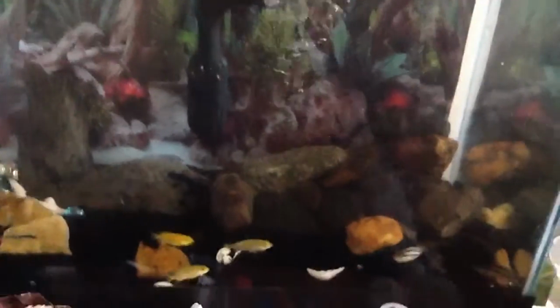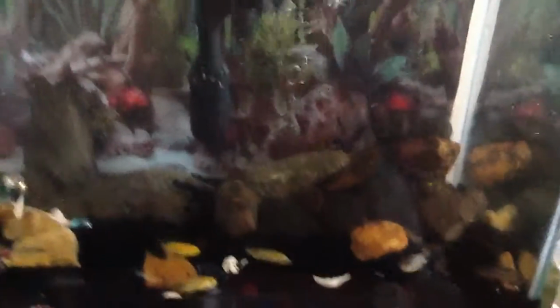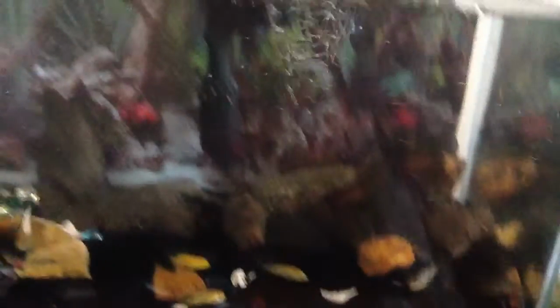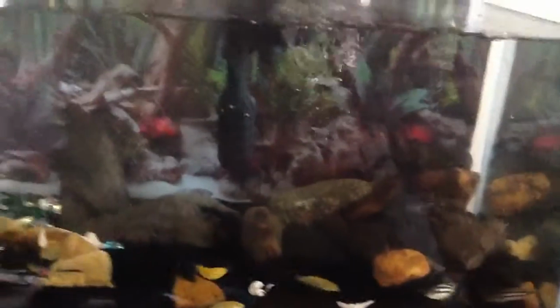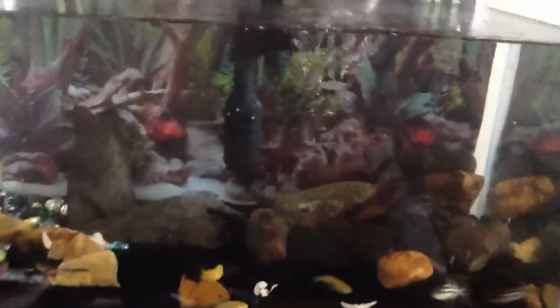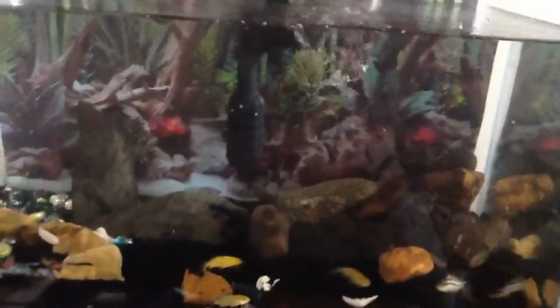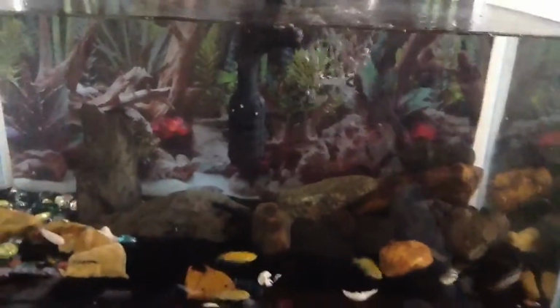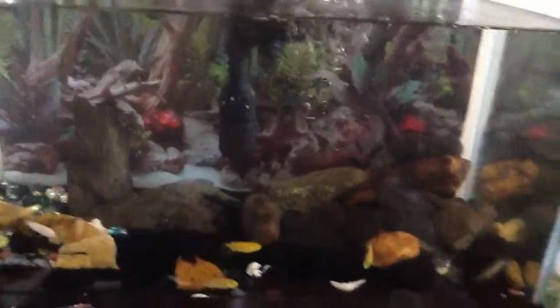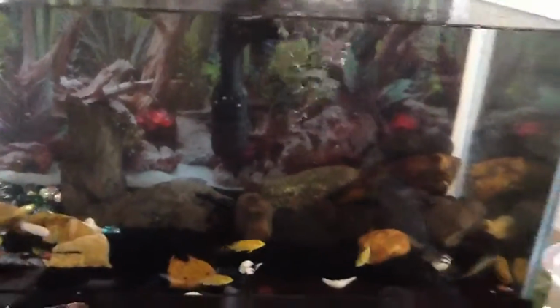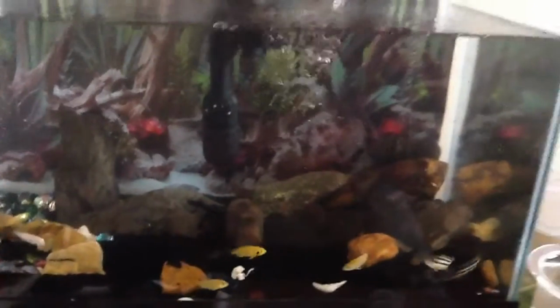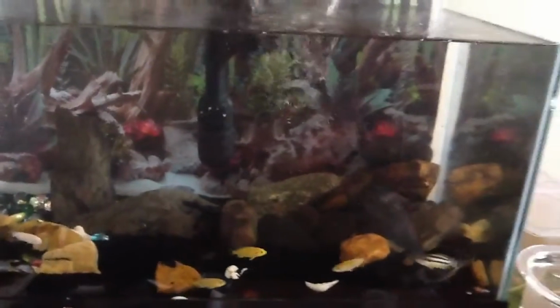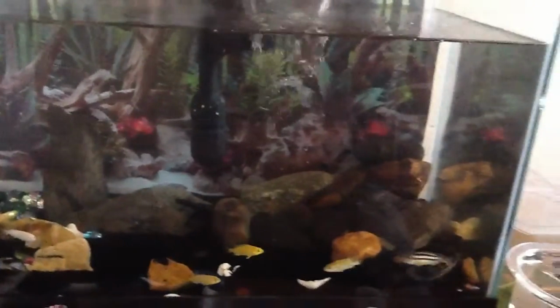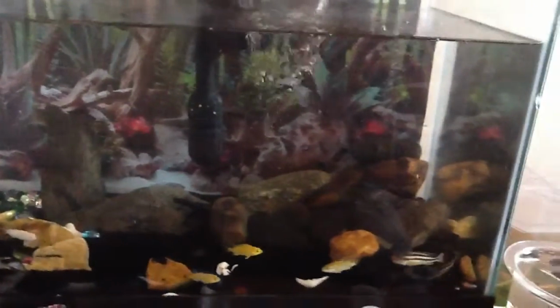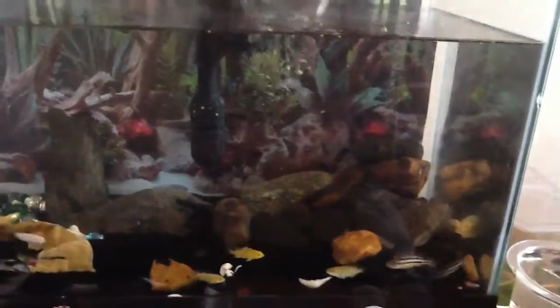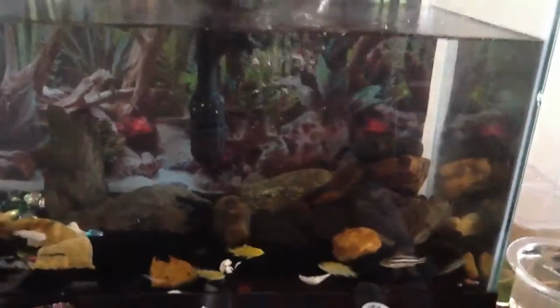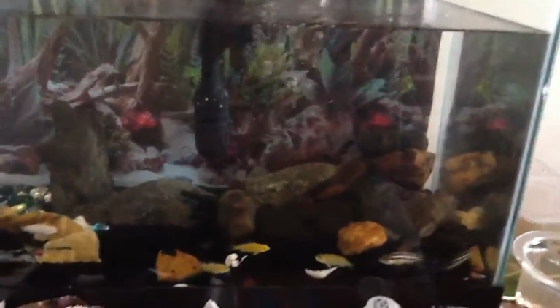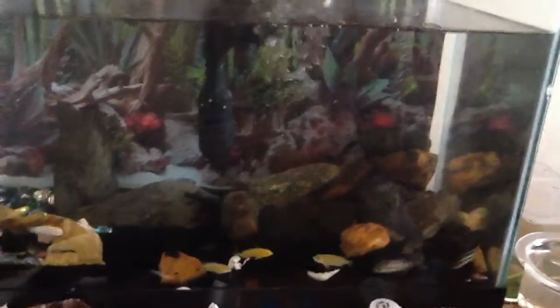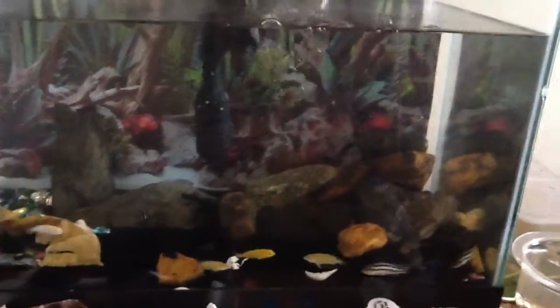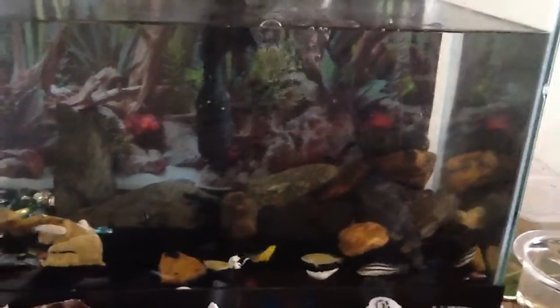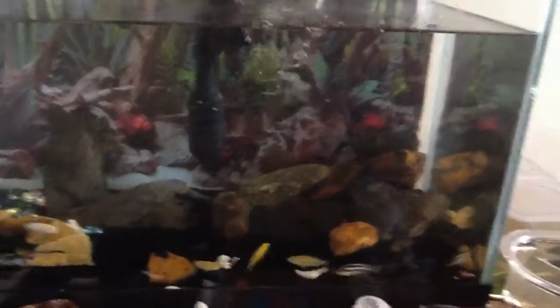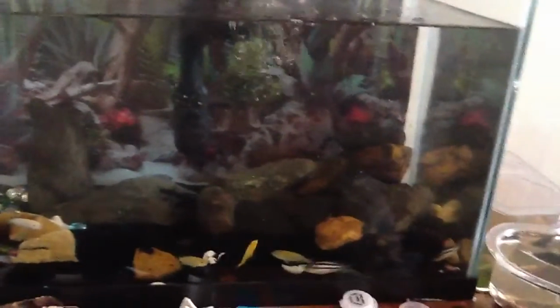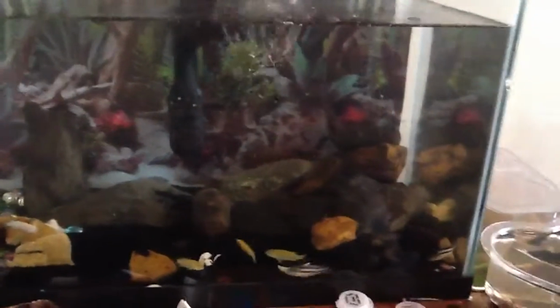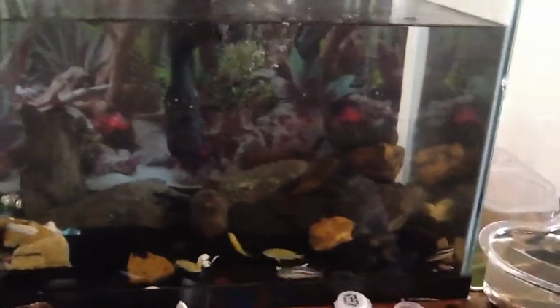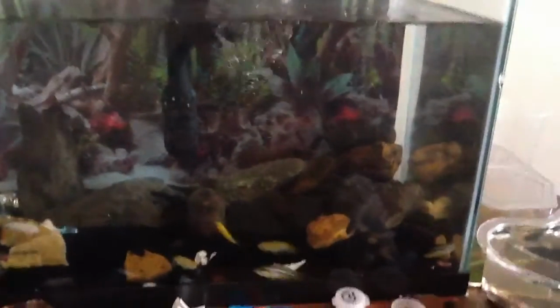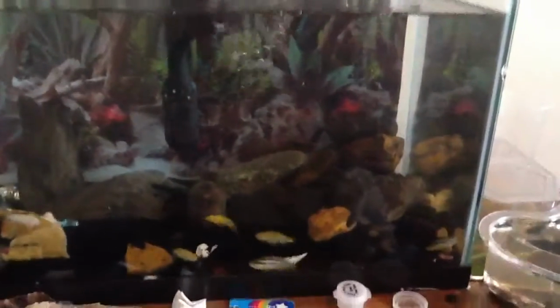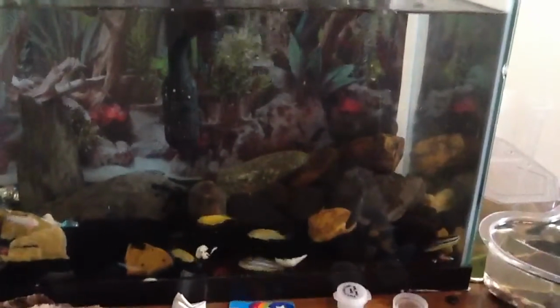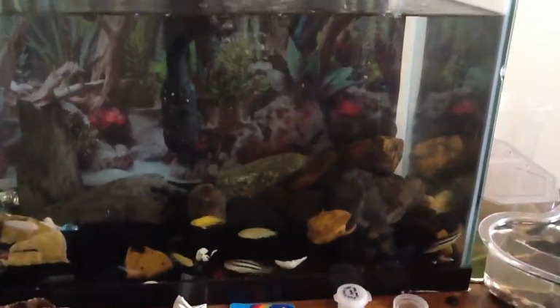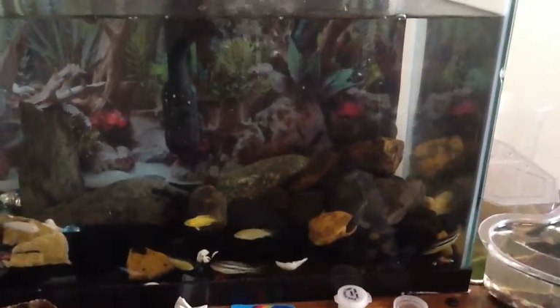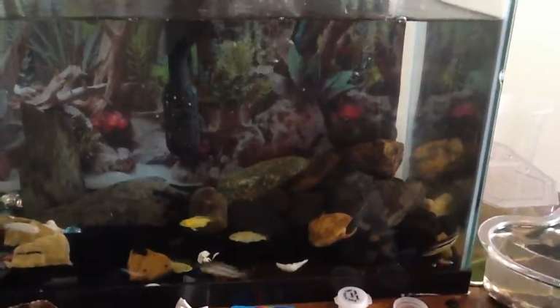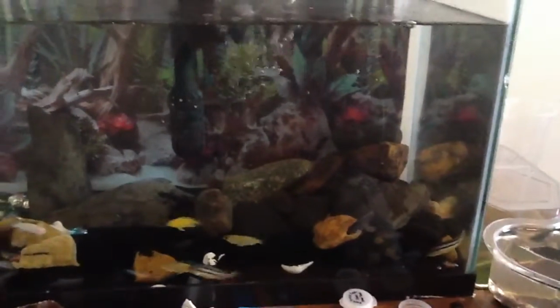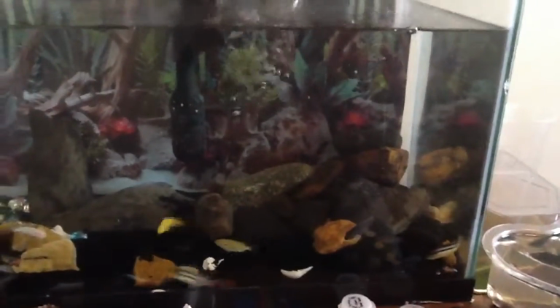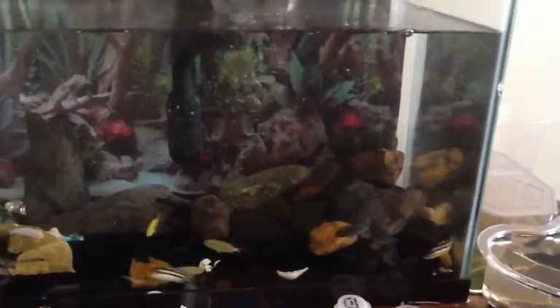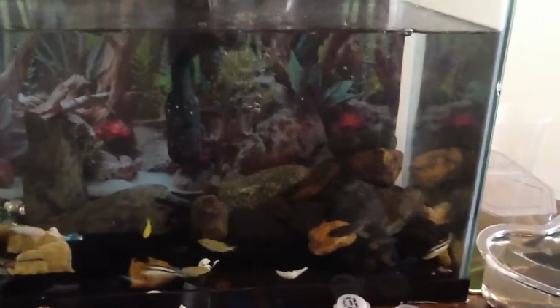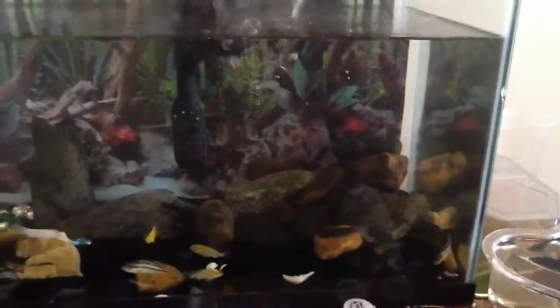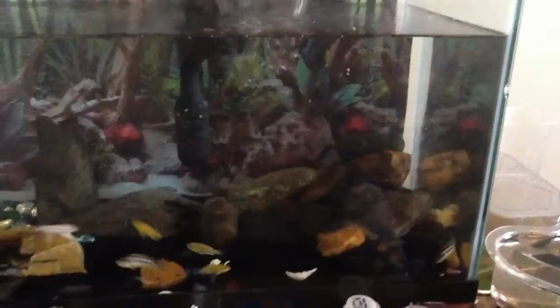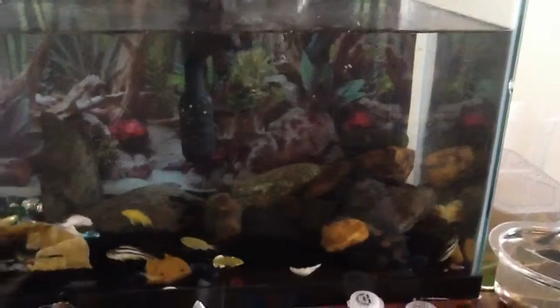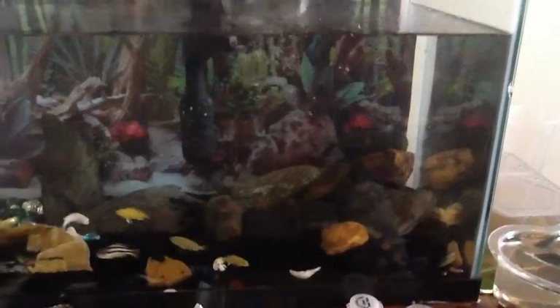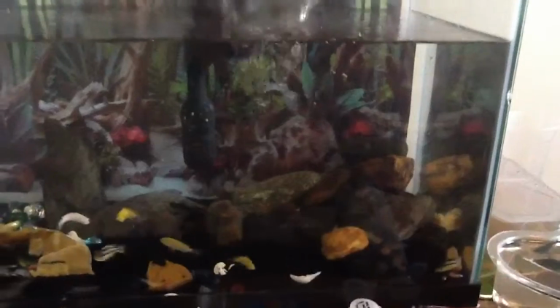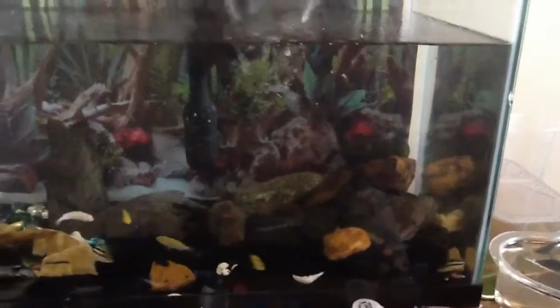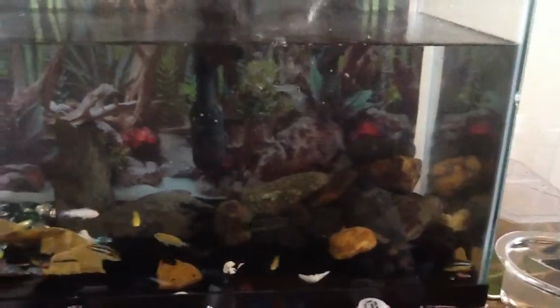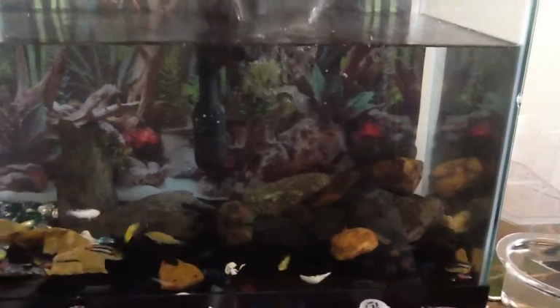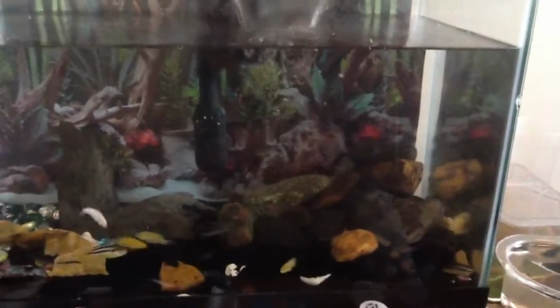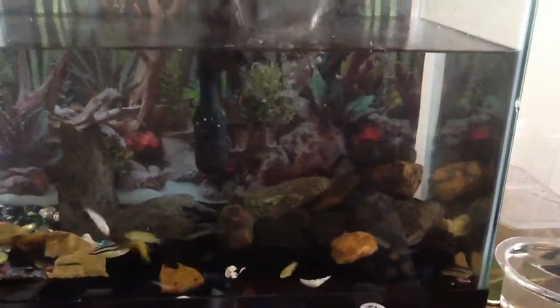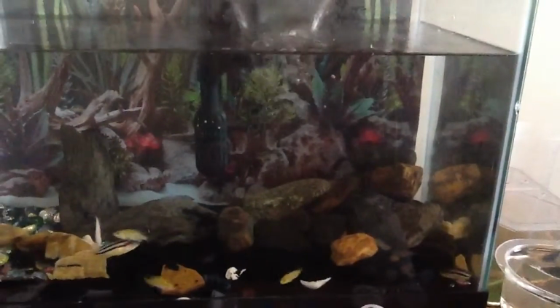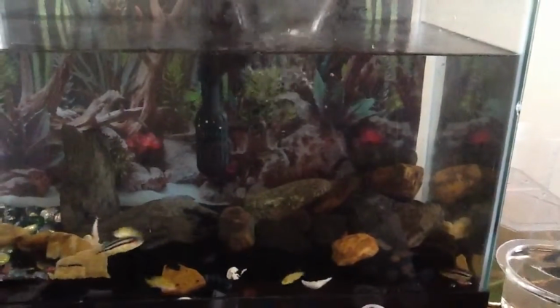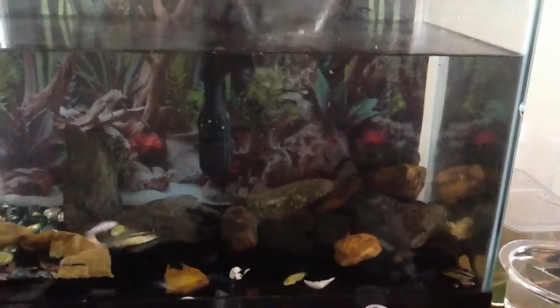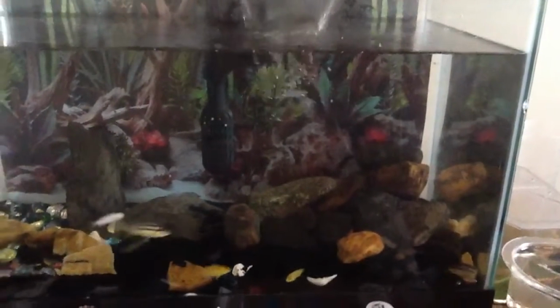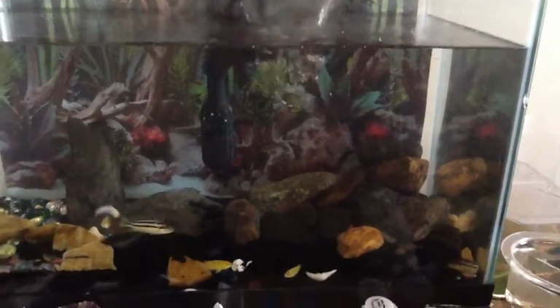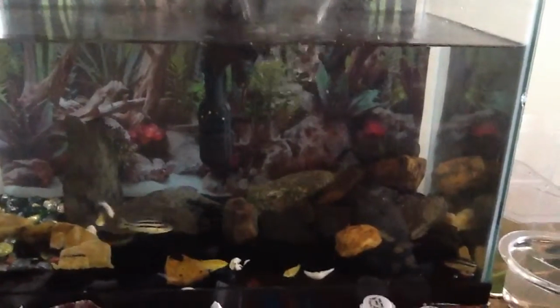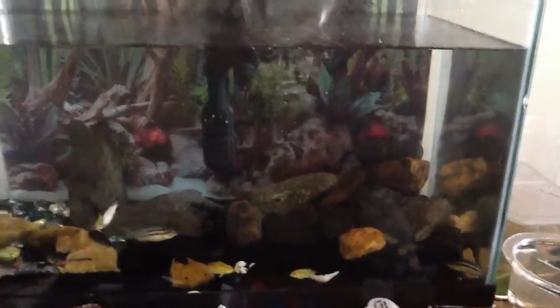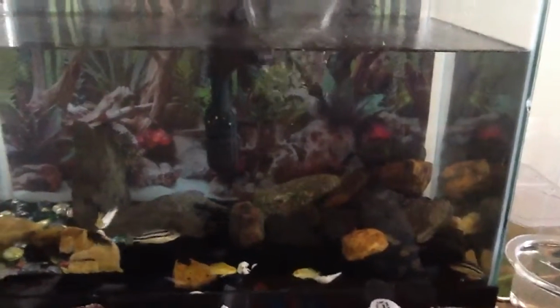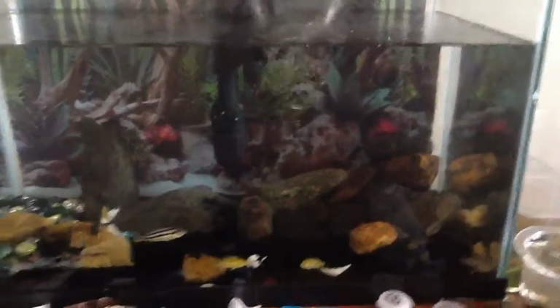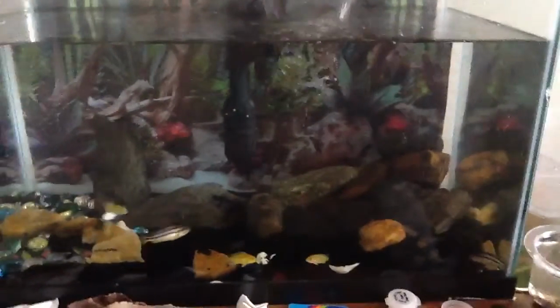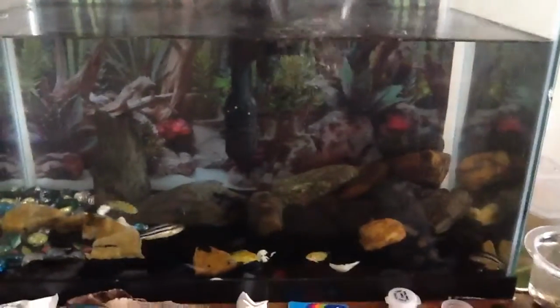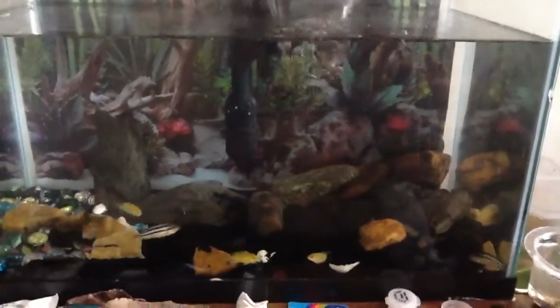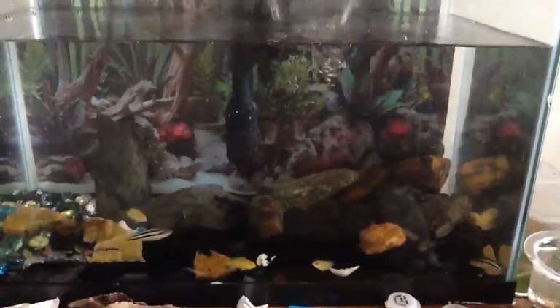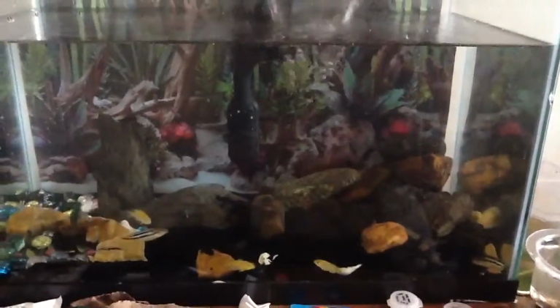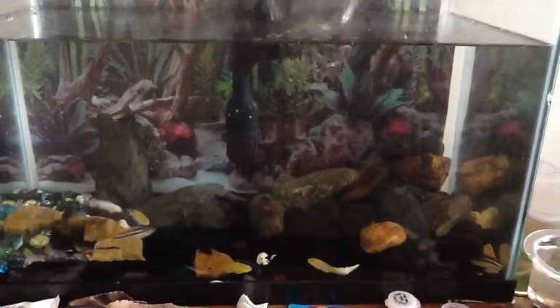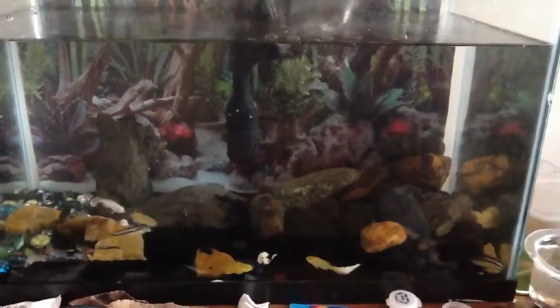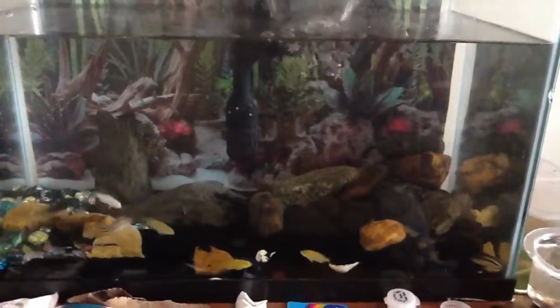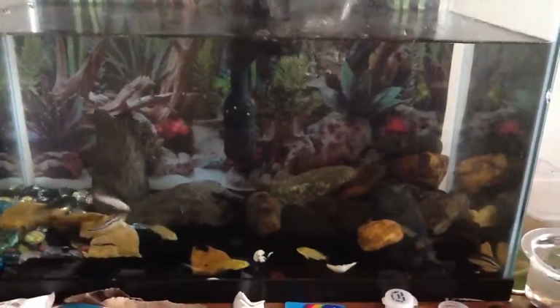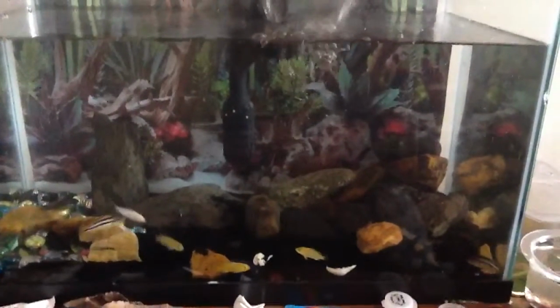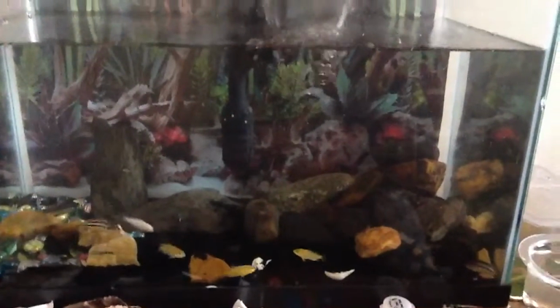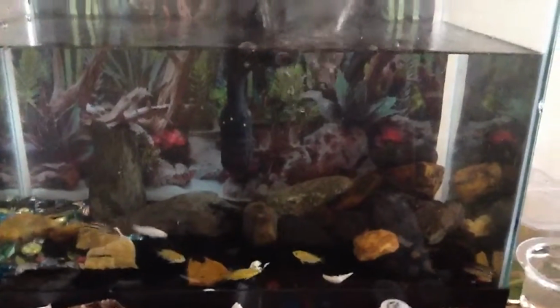You guys see this tank now — look at all these fish.